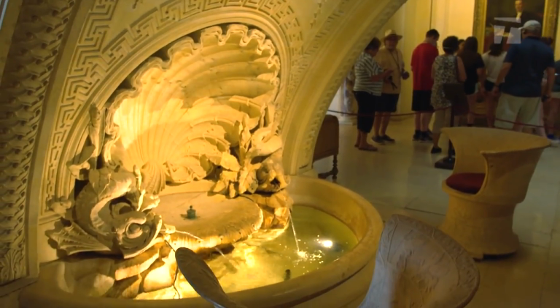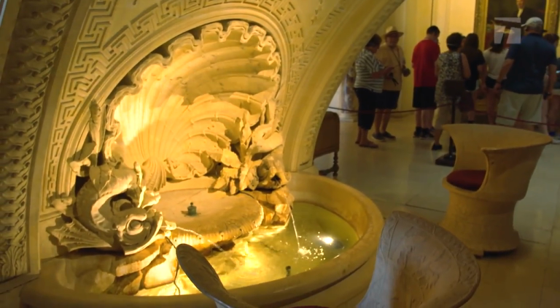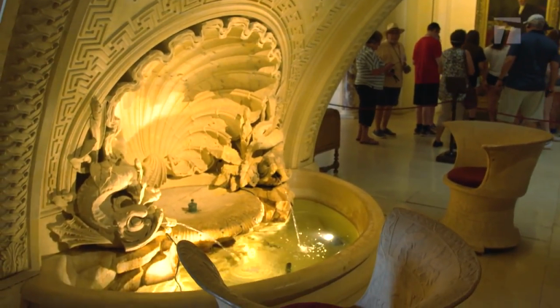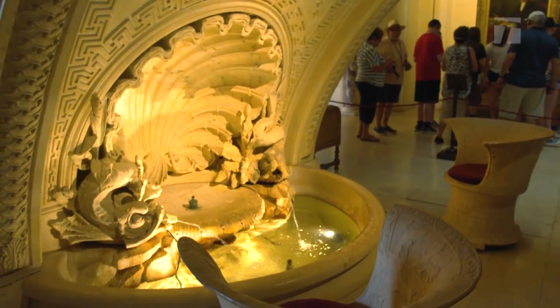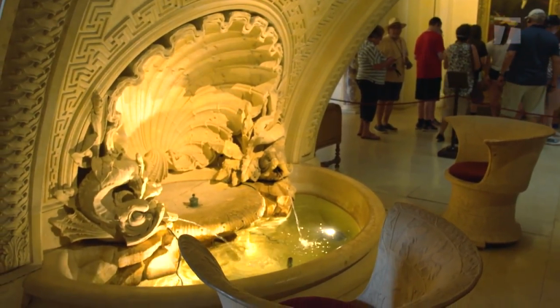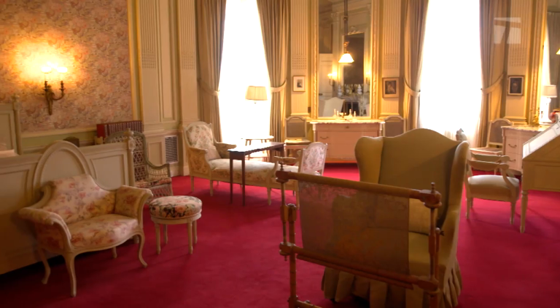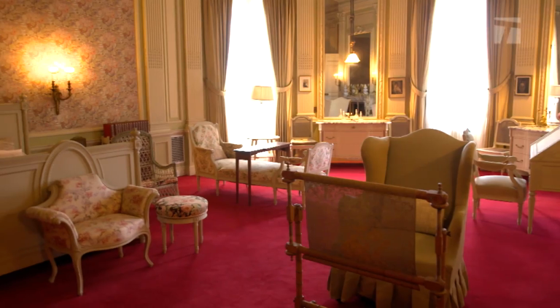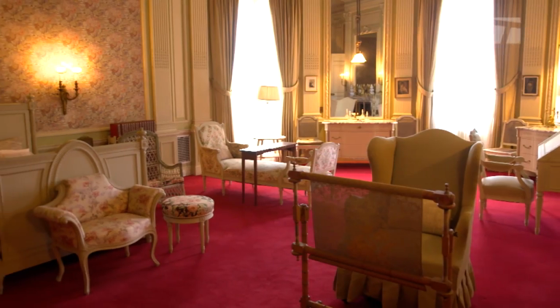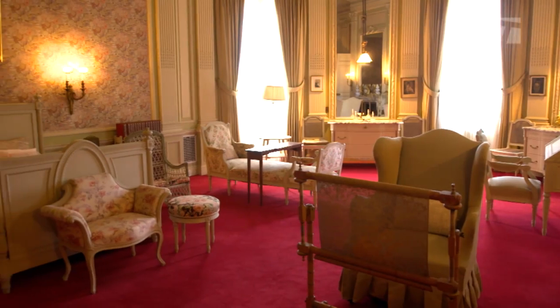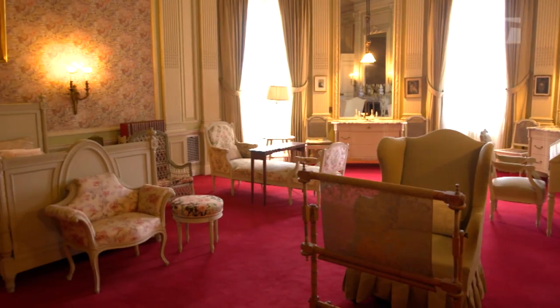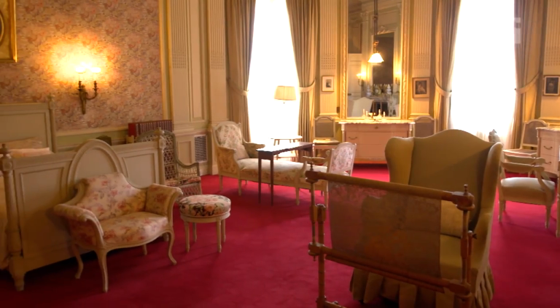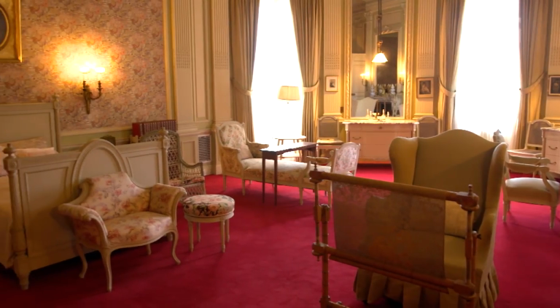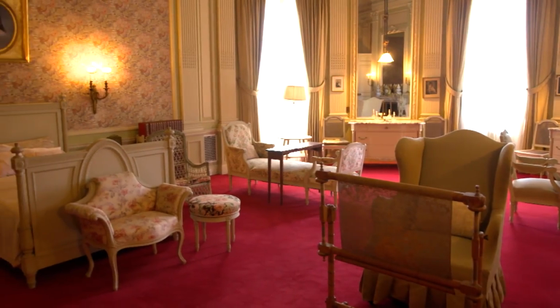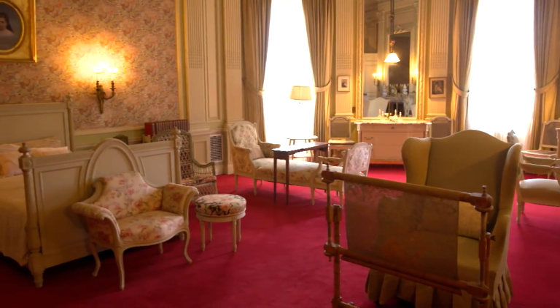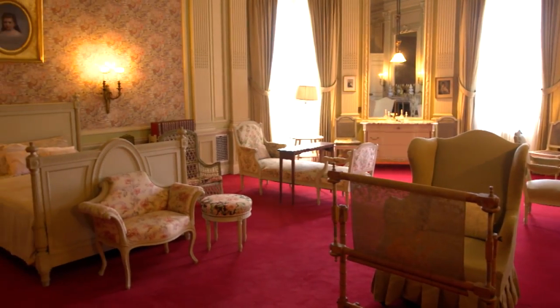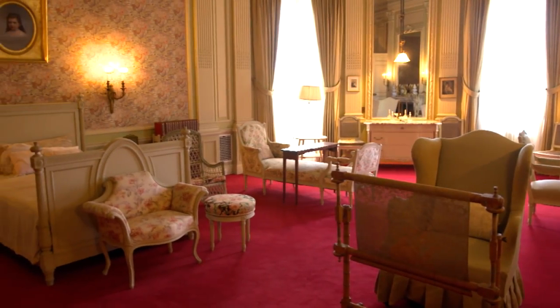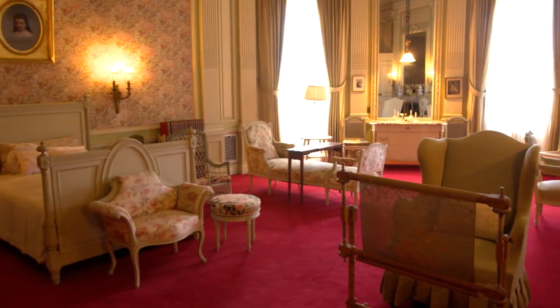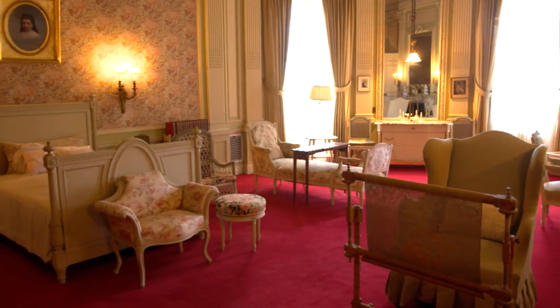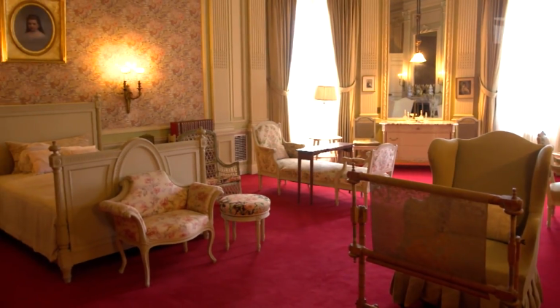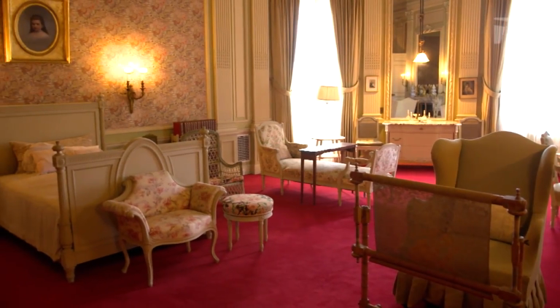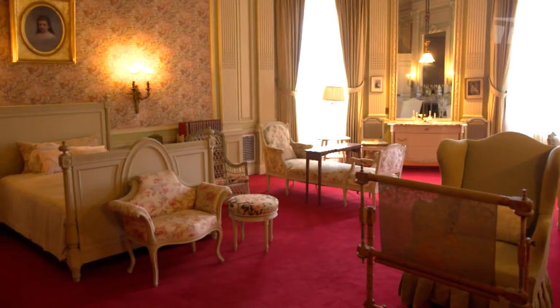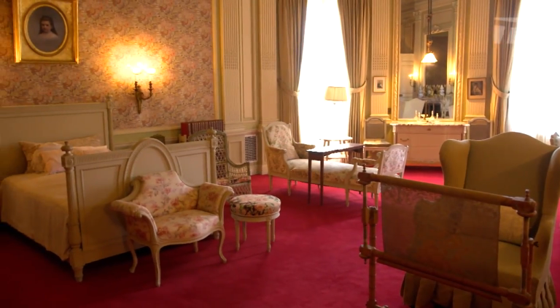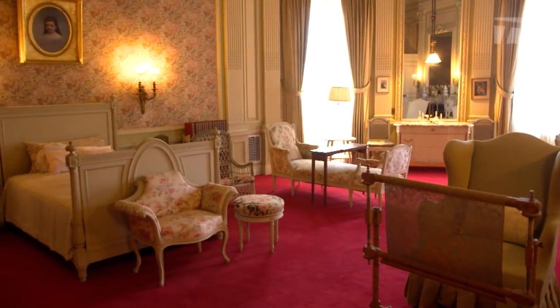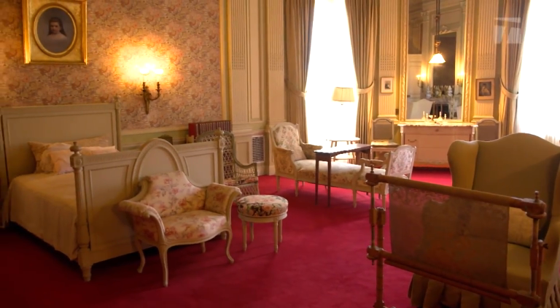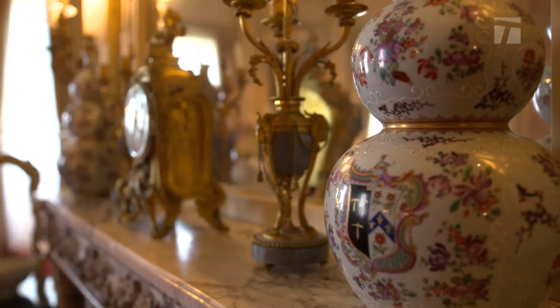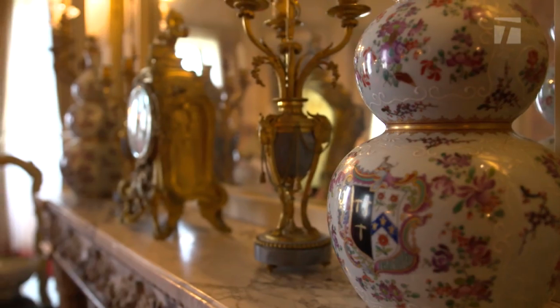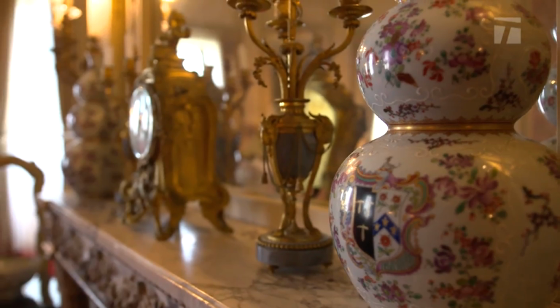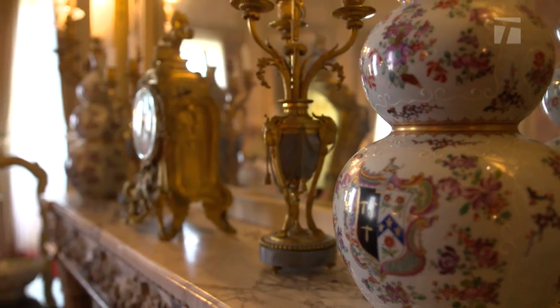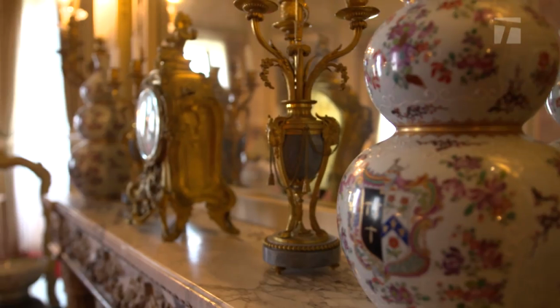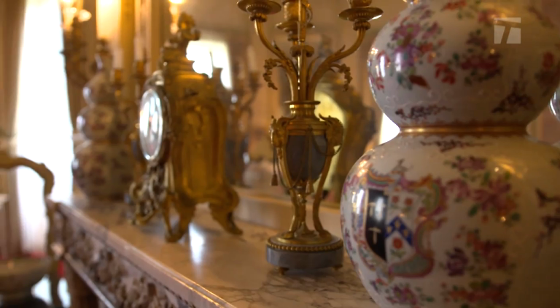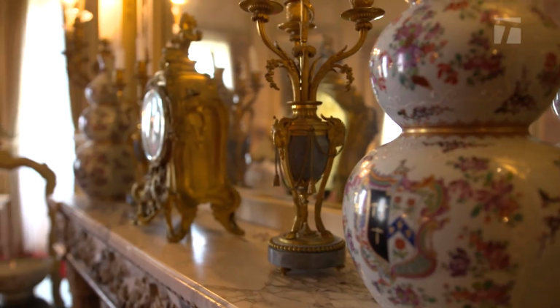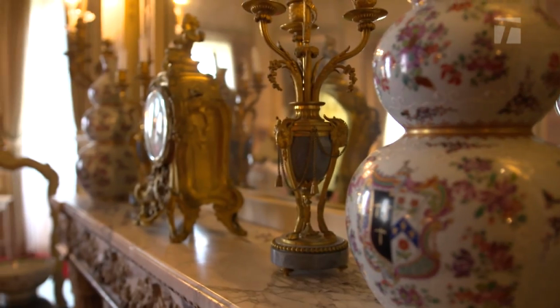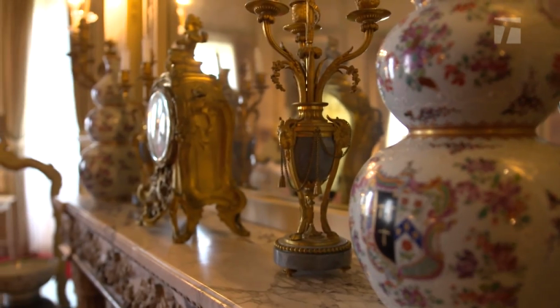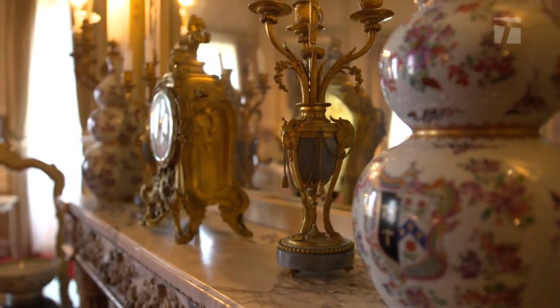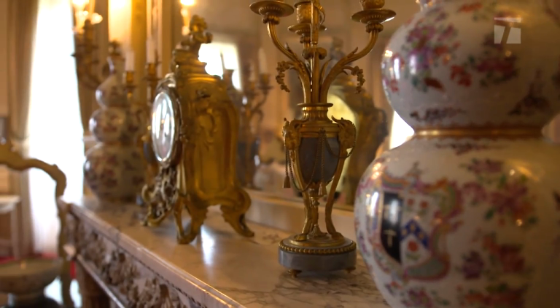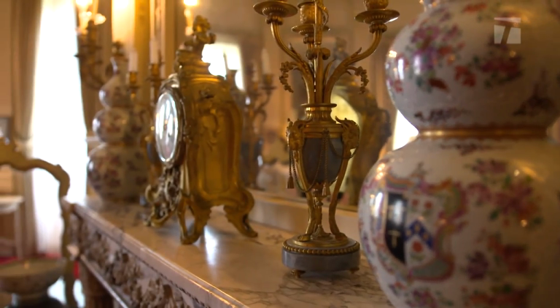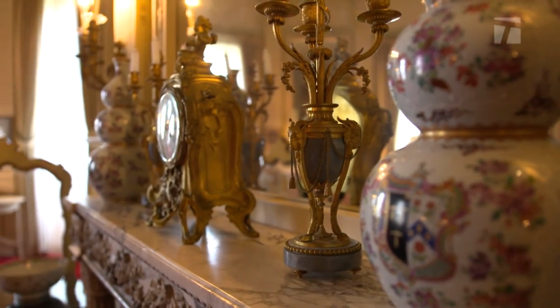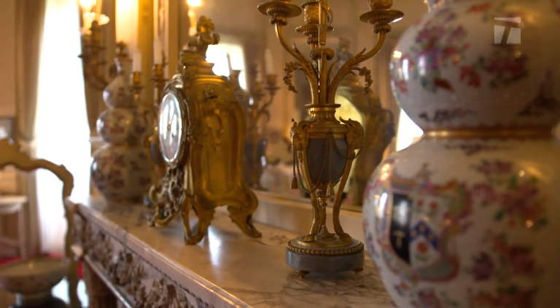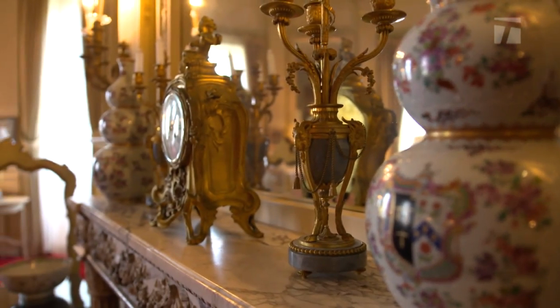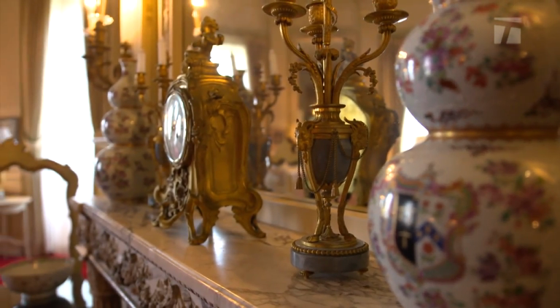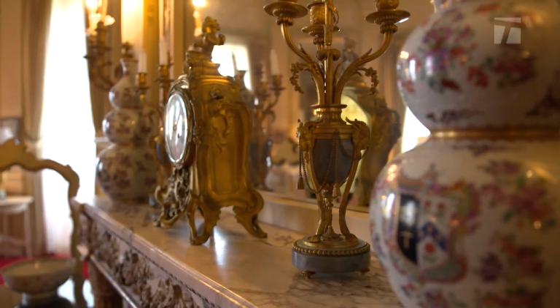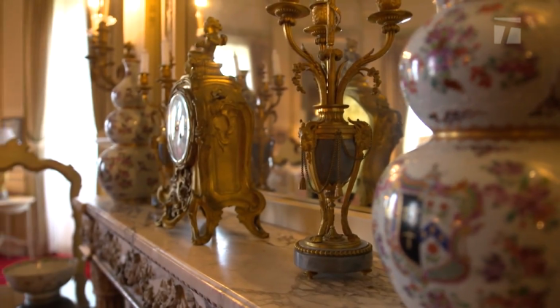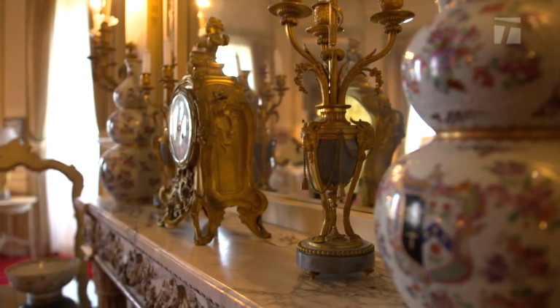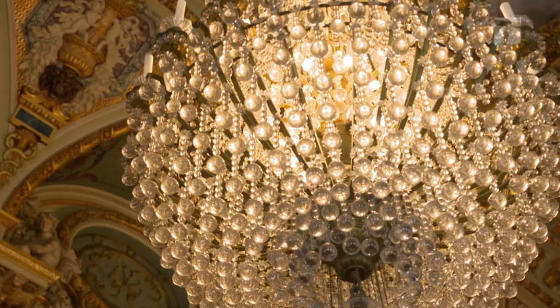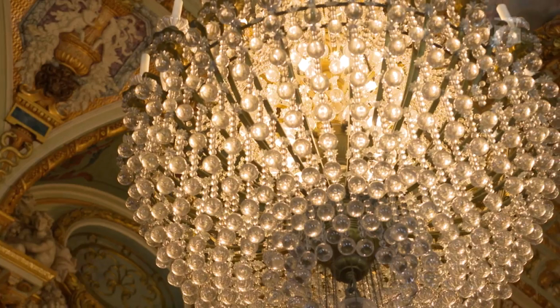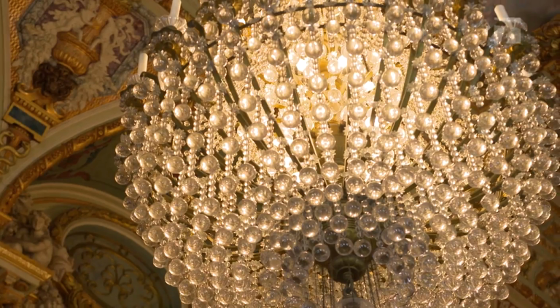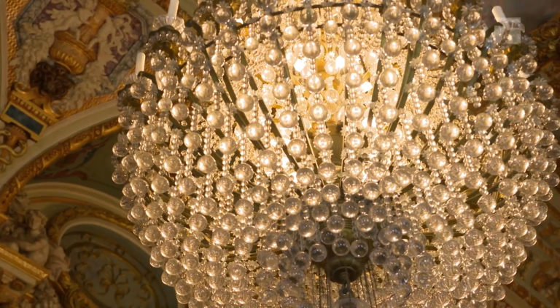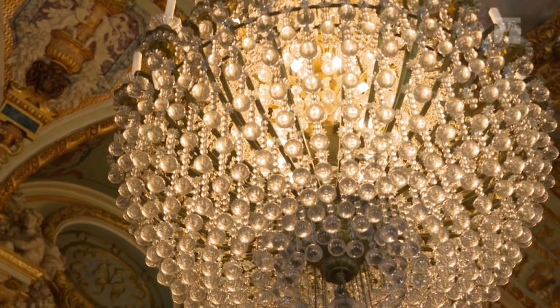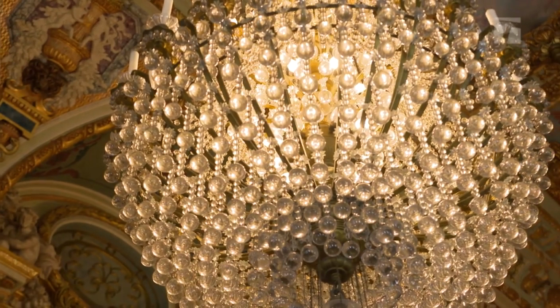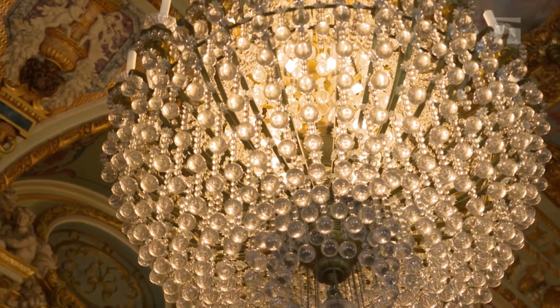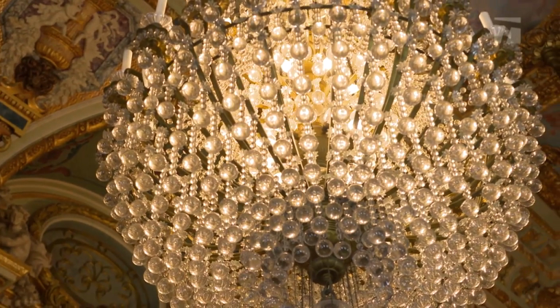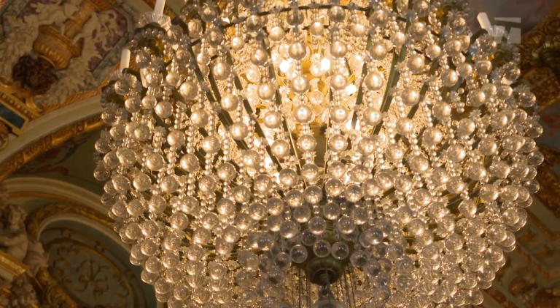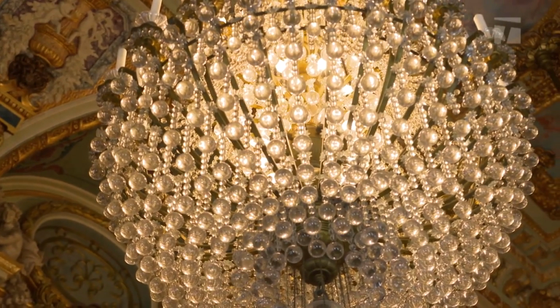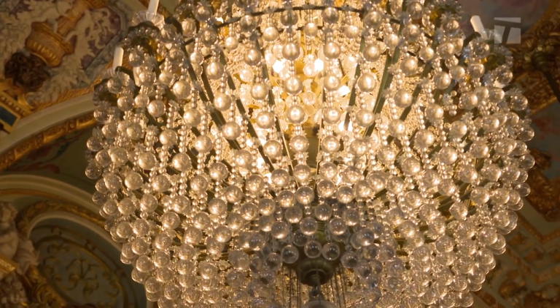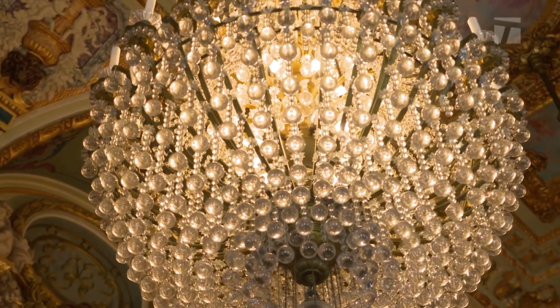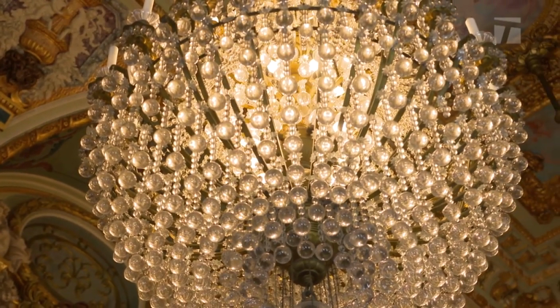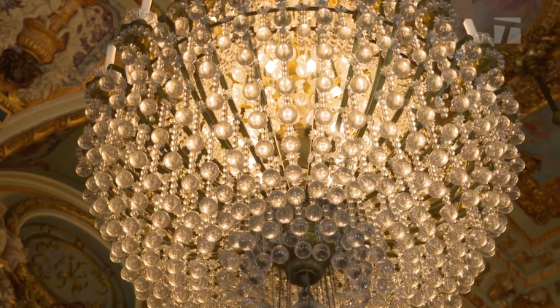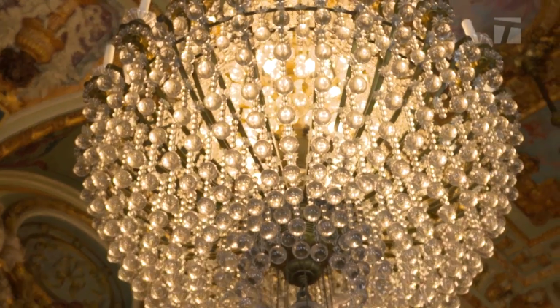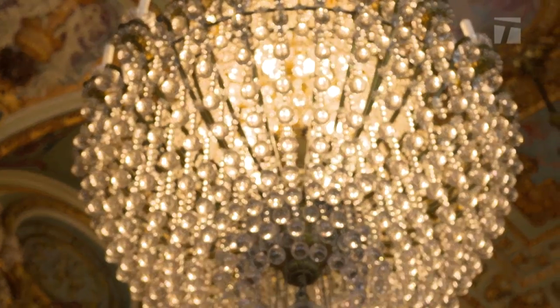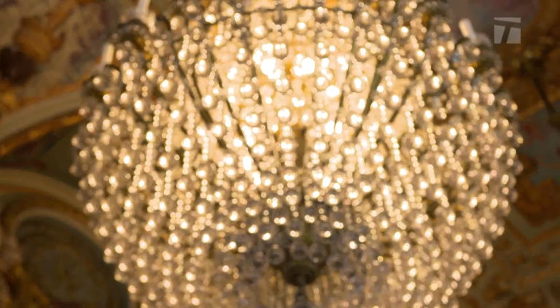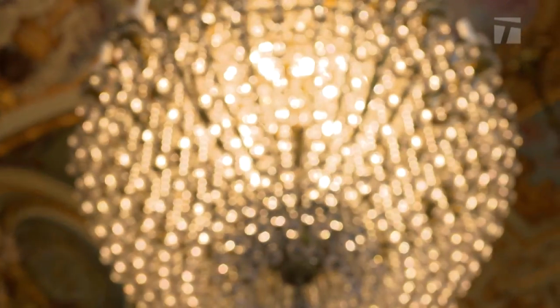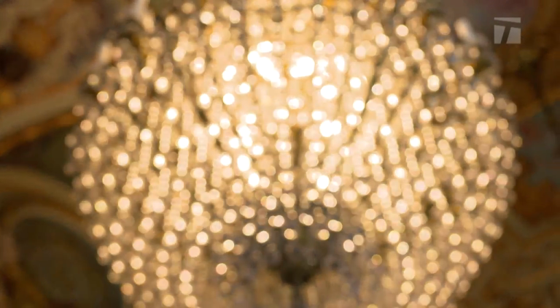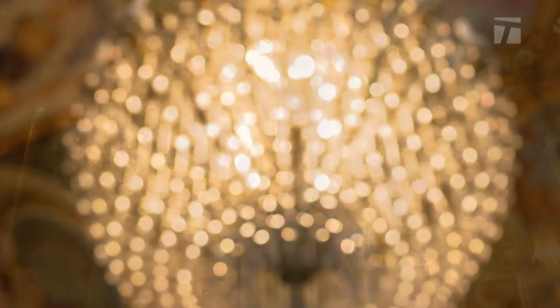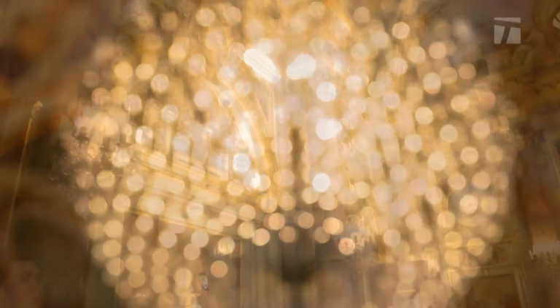It has a very strong European flavor to it. It was designed to look like an Italian palazzo.